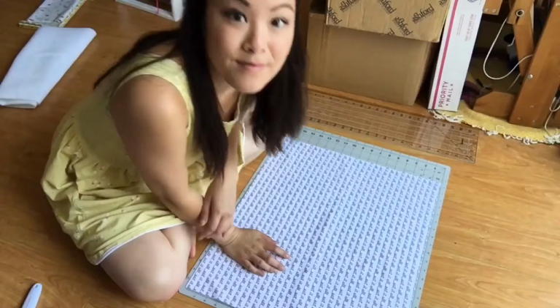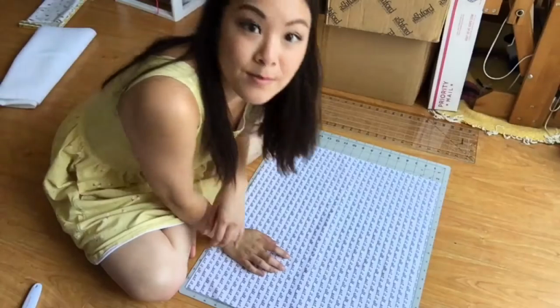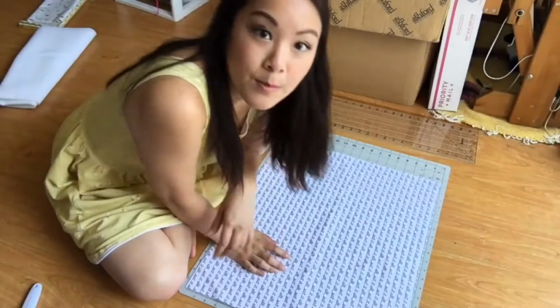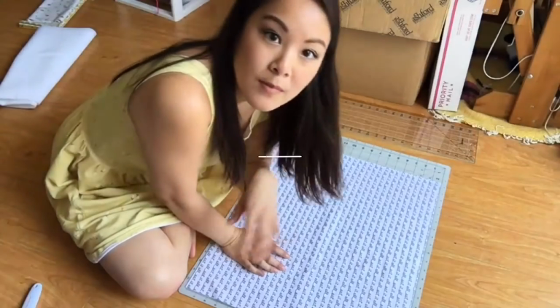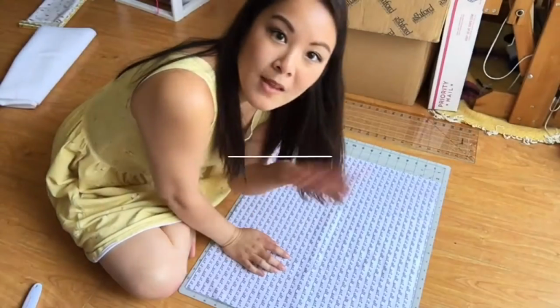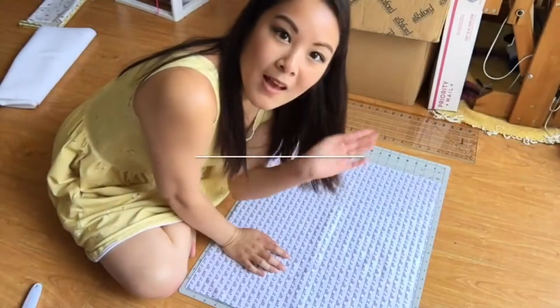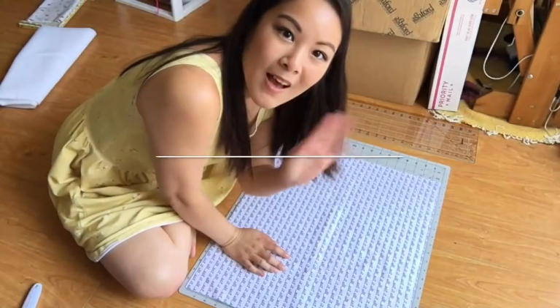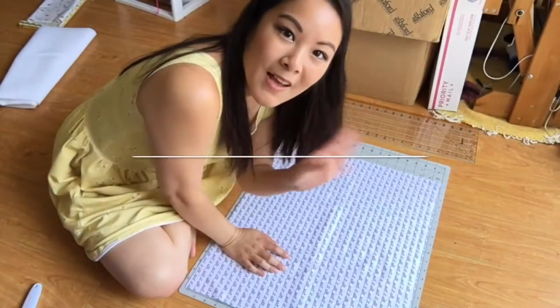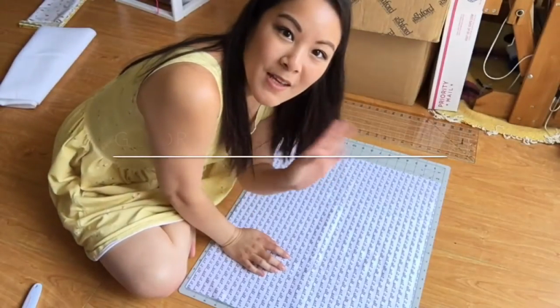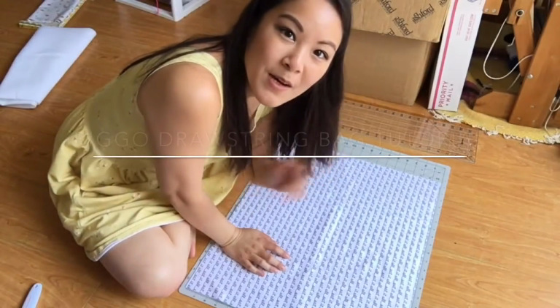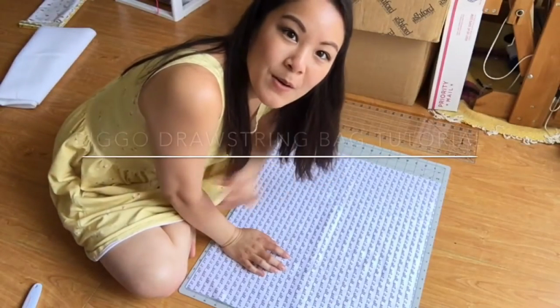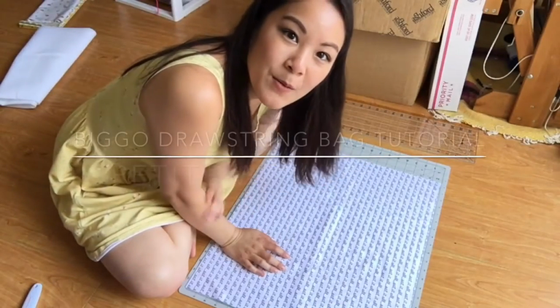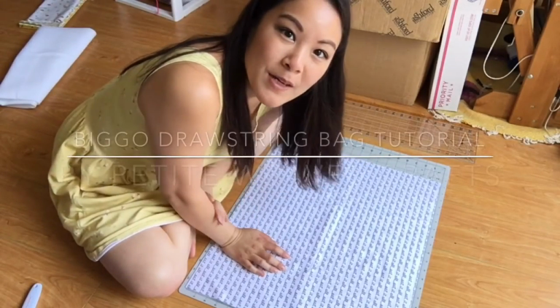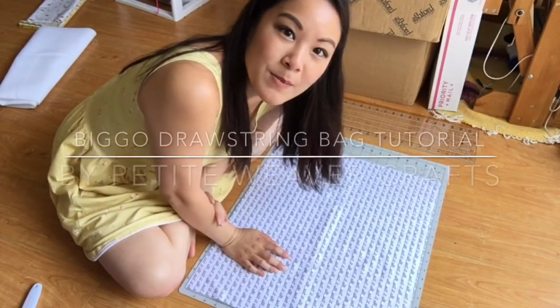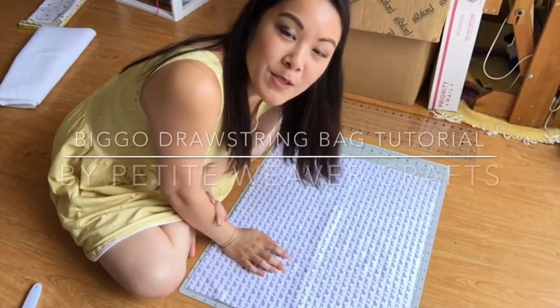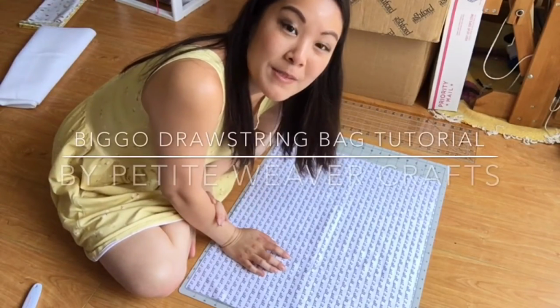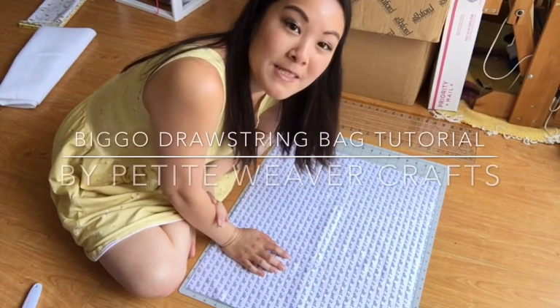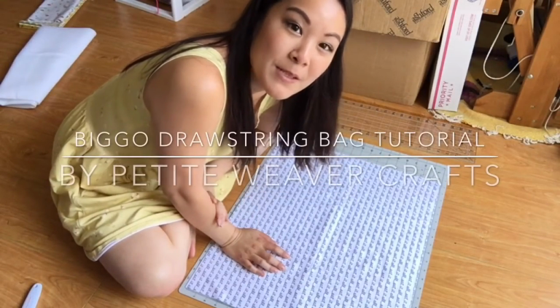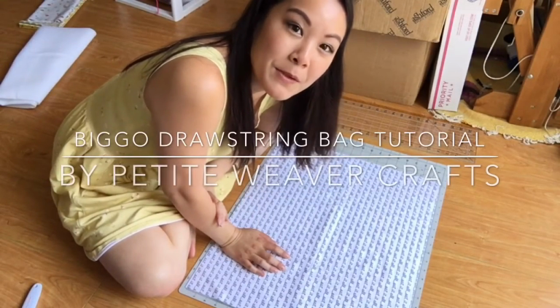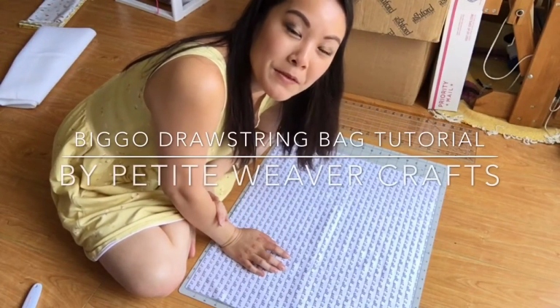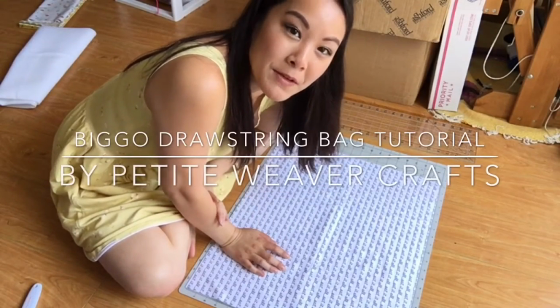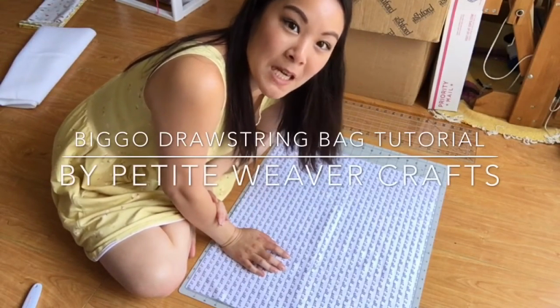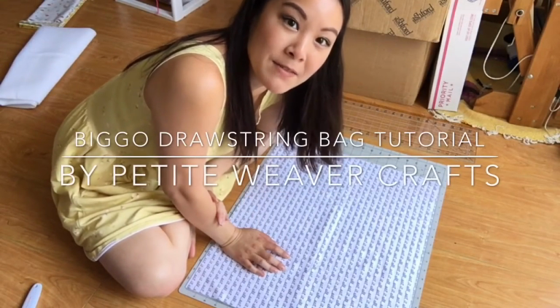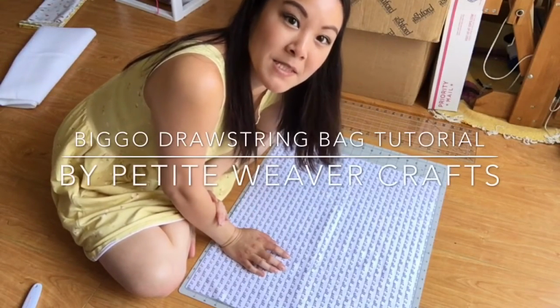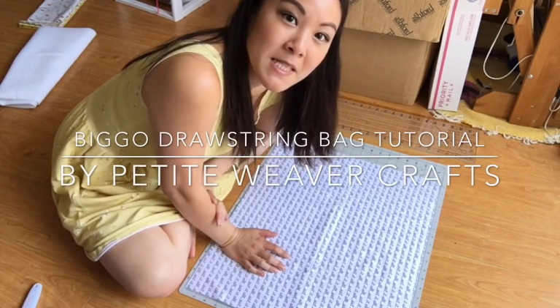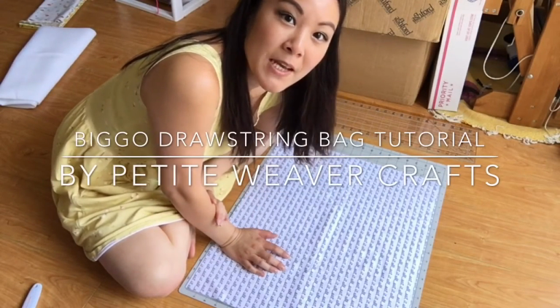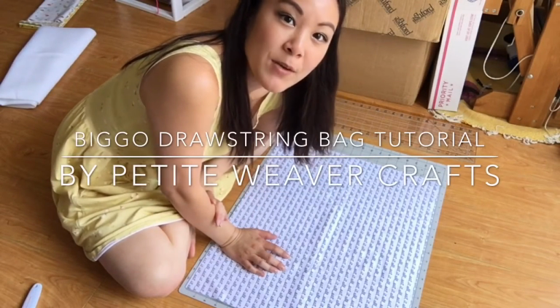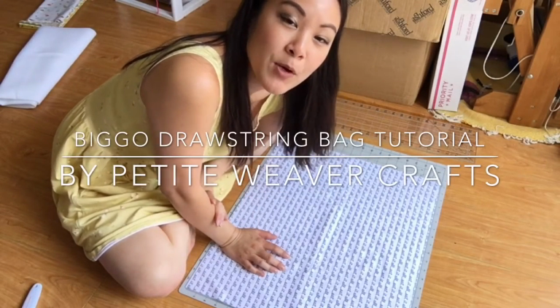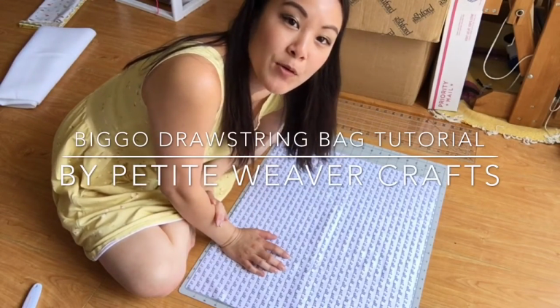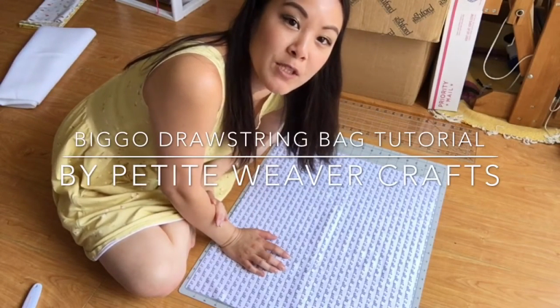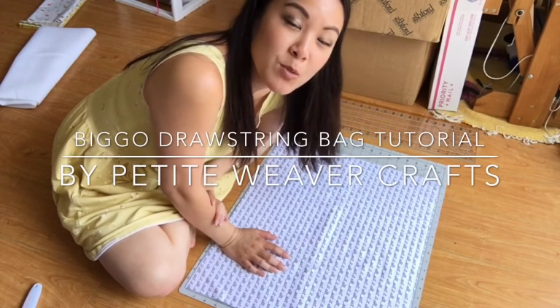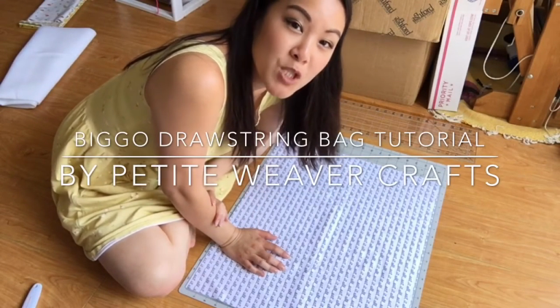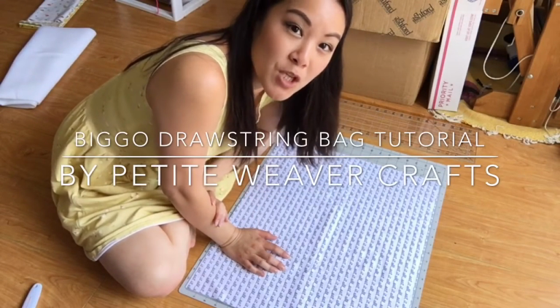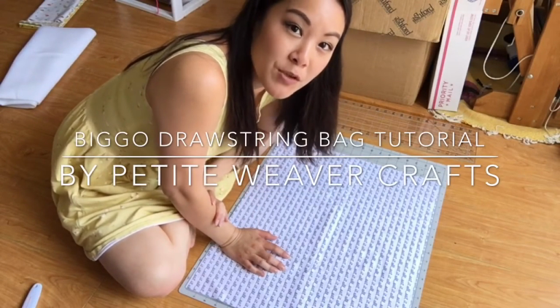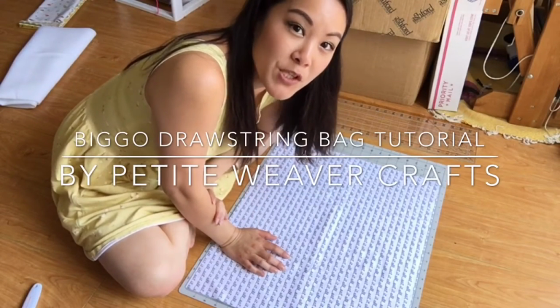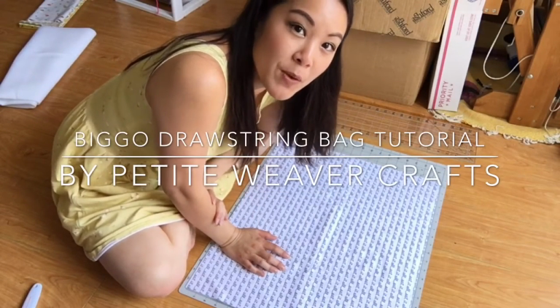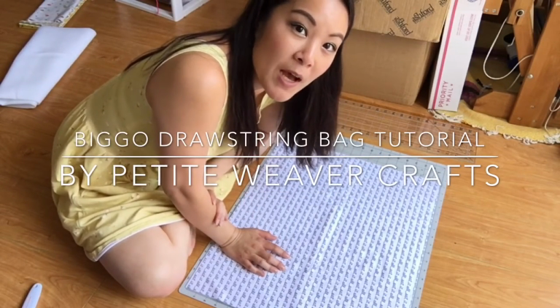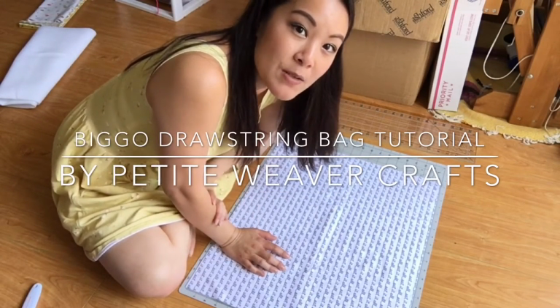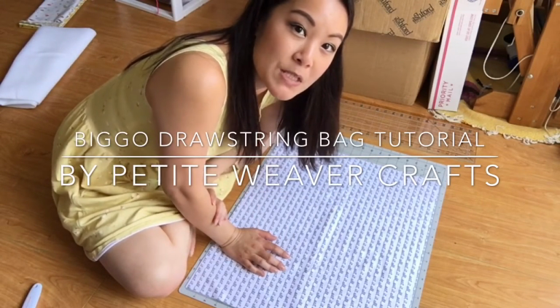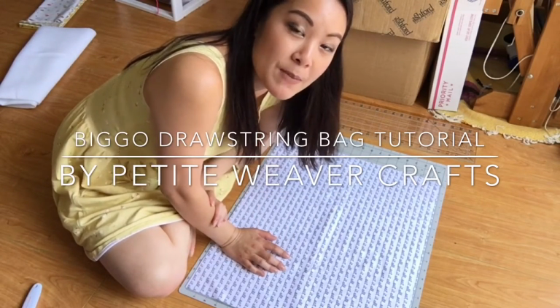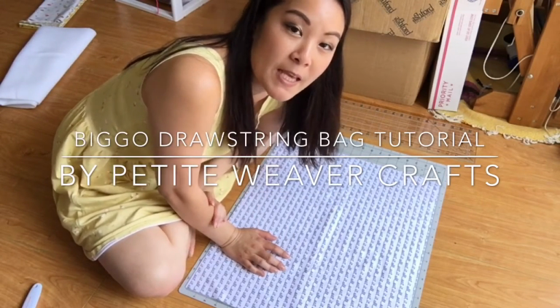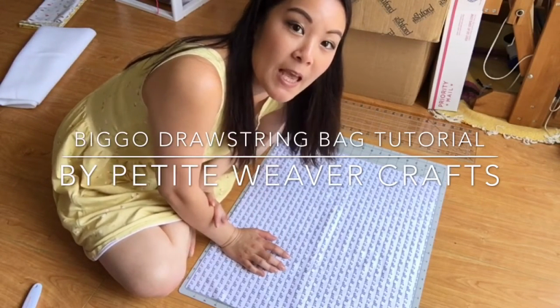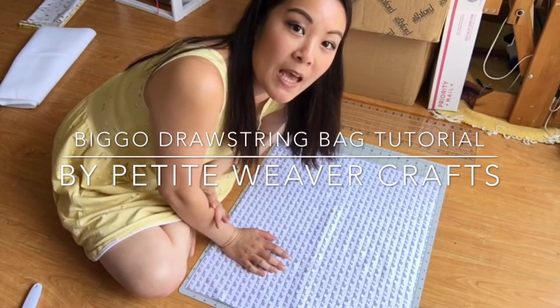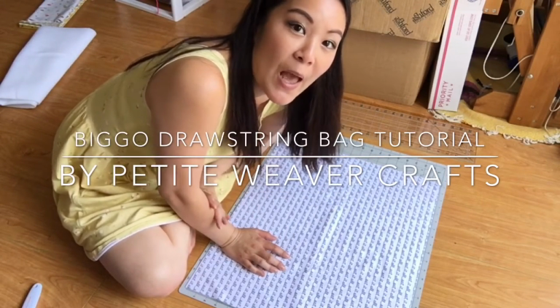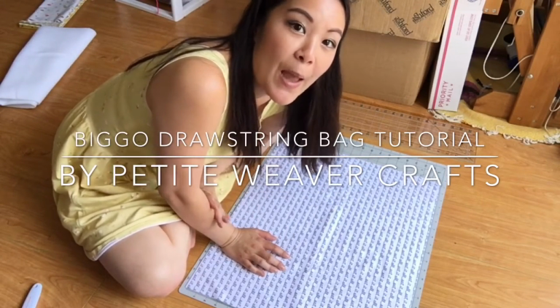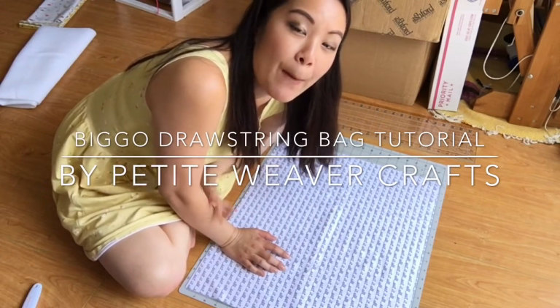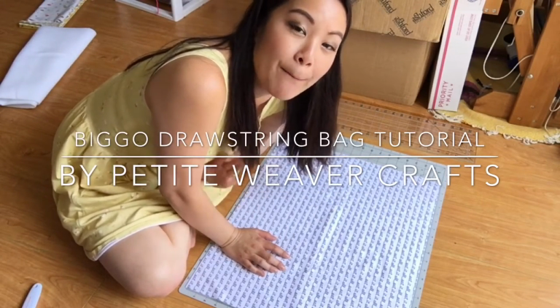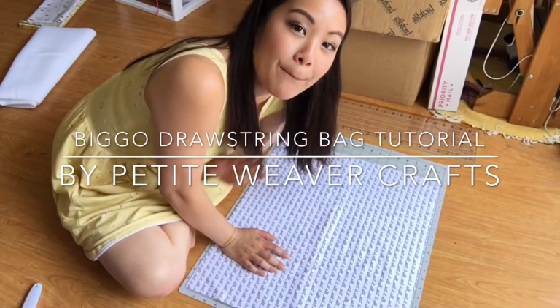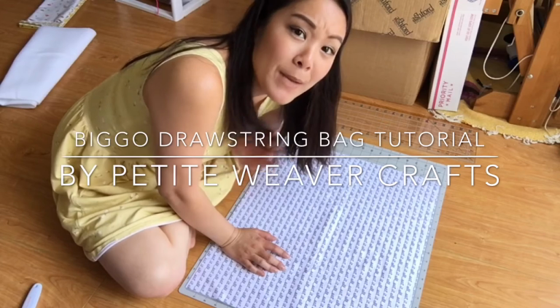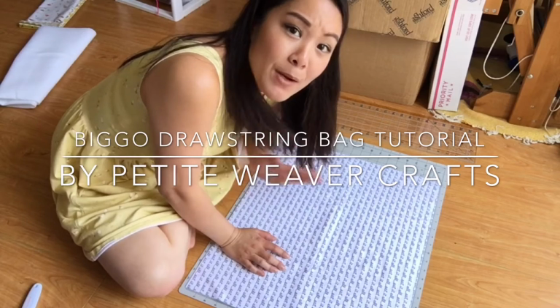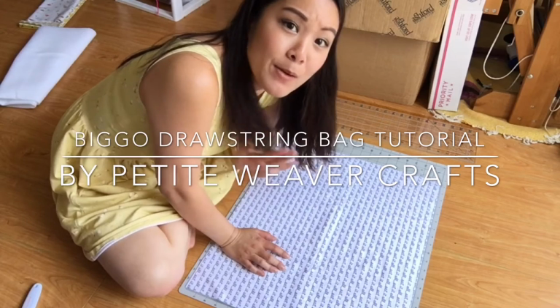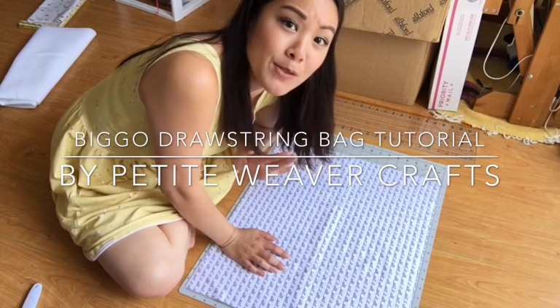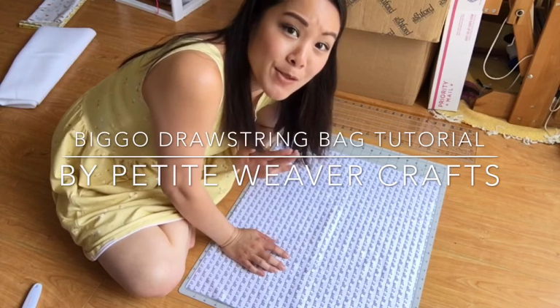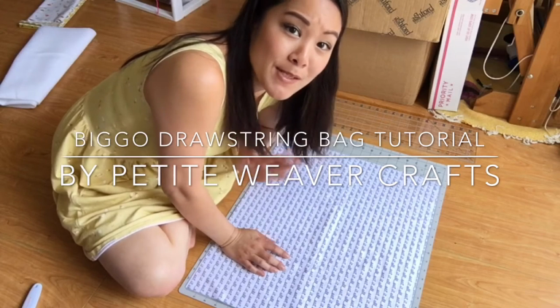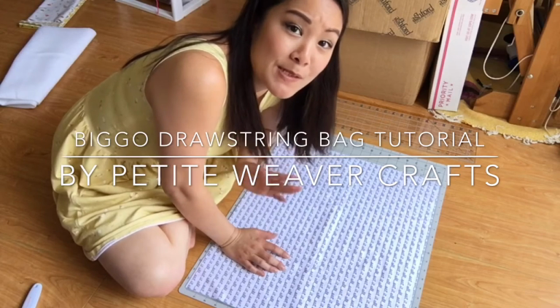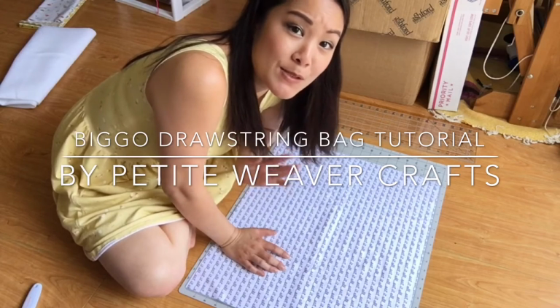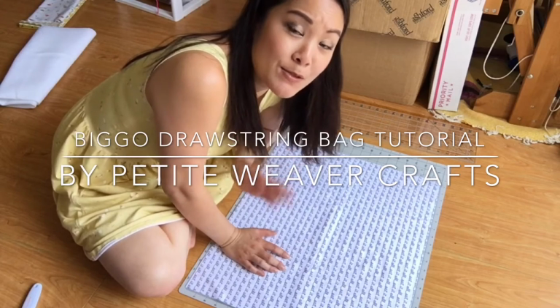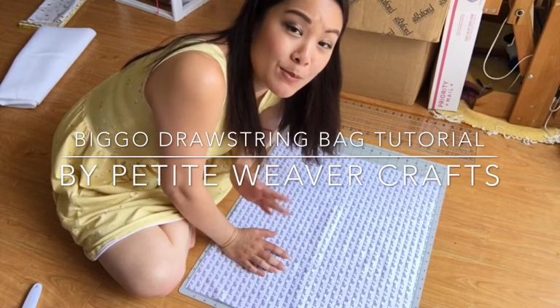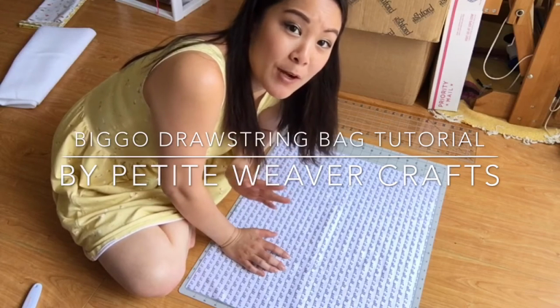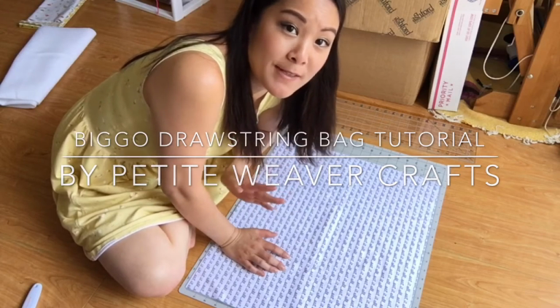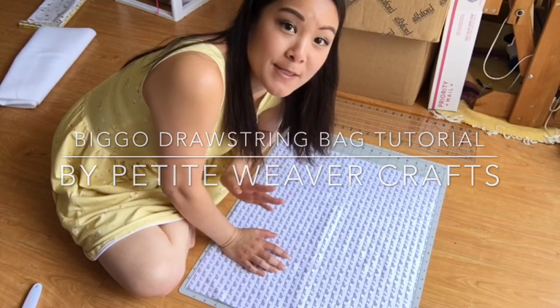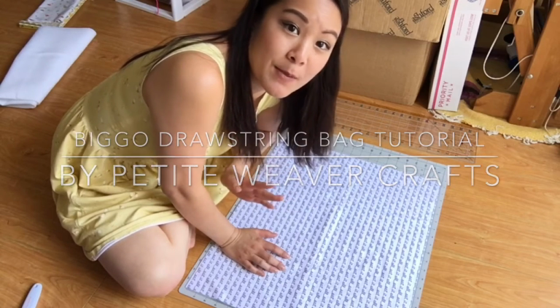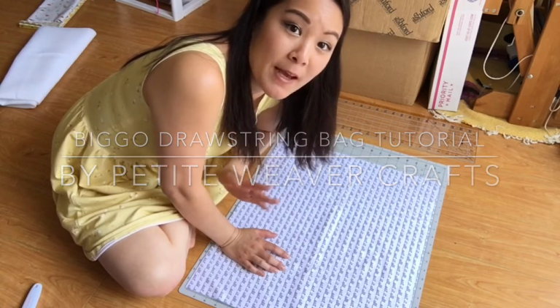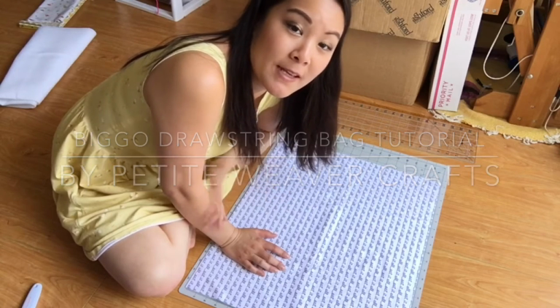Hi y'all, welcome to Petite Weaver Crafts. Today I'm going to be showing you how to make a big drawstring project bag.